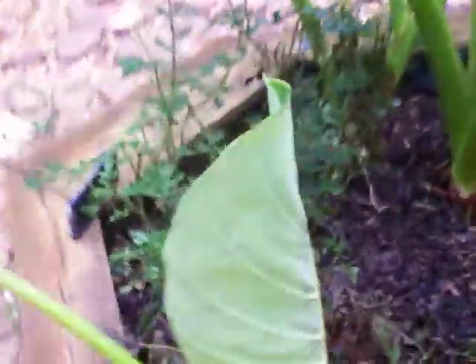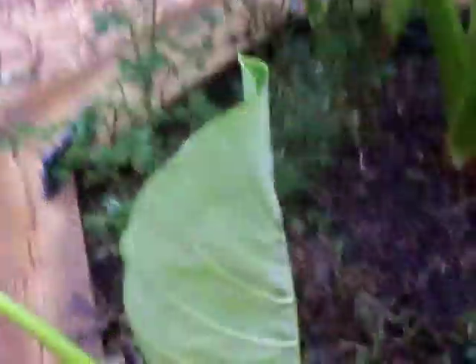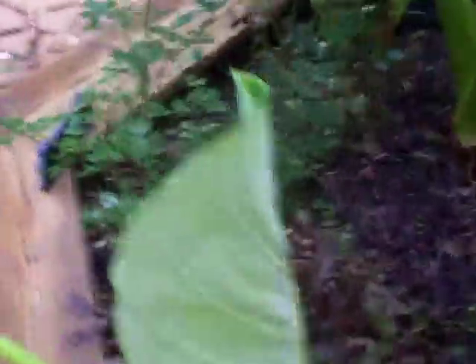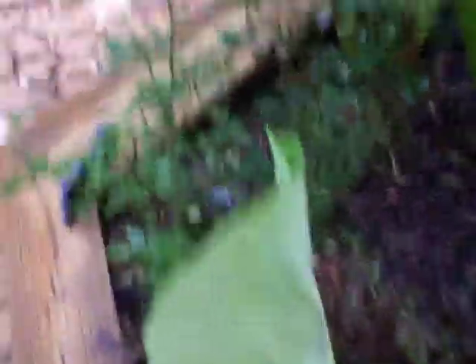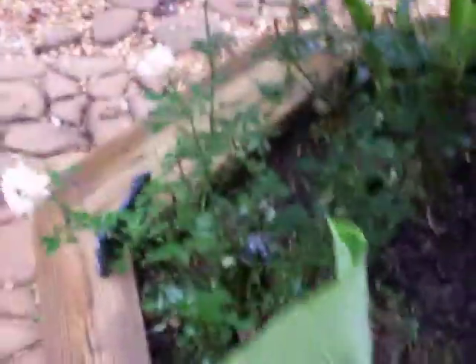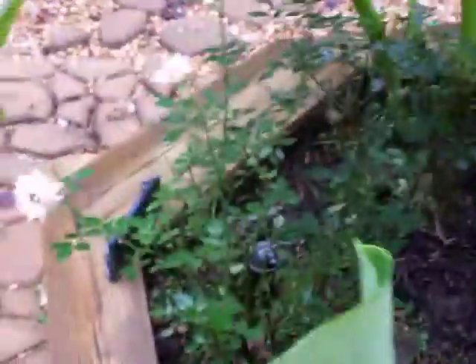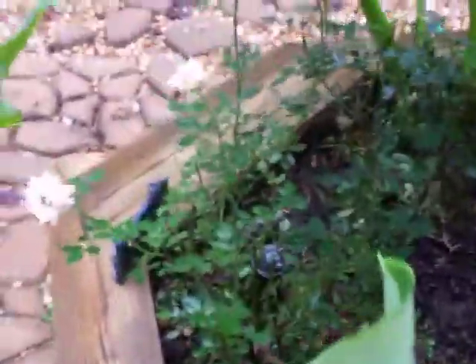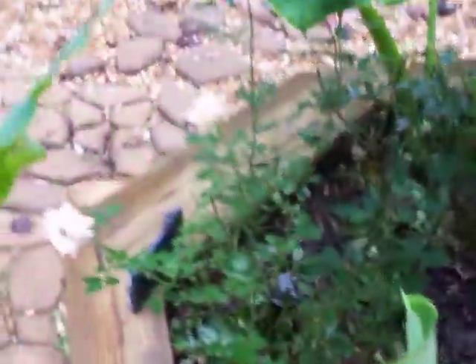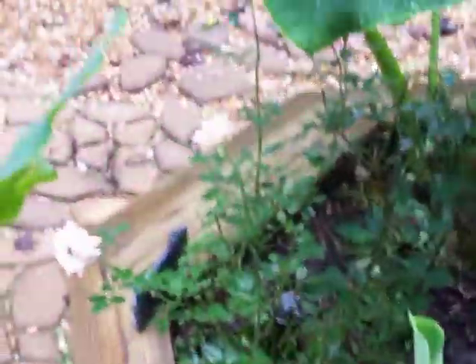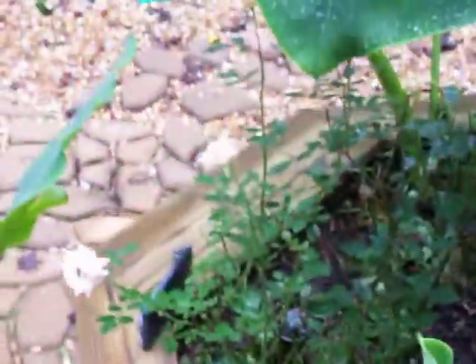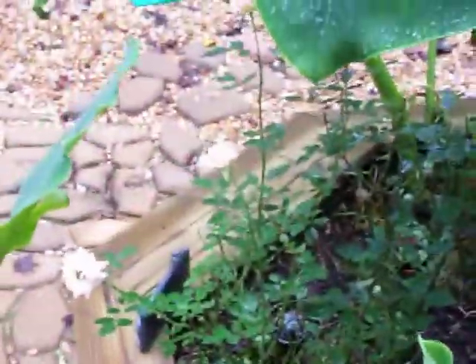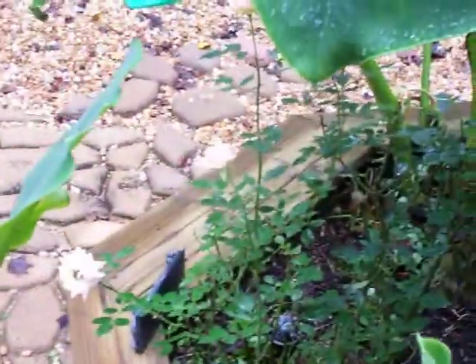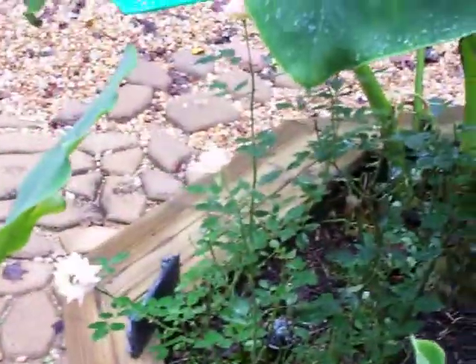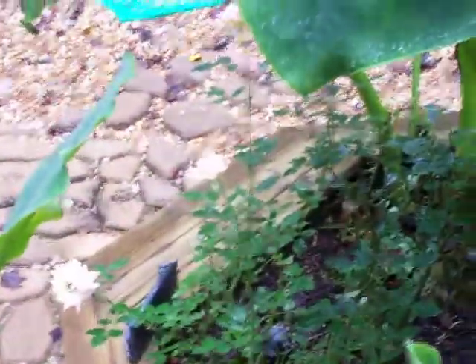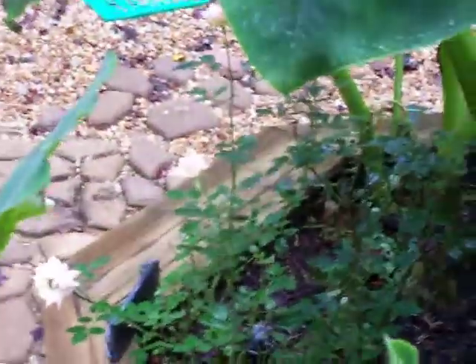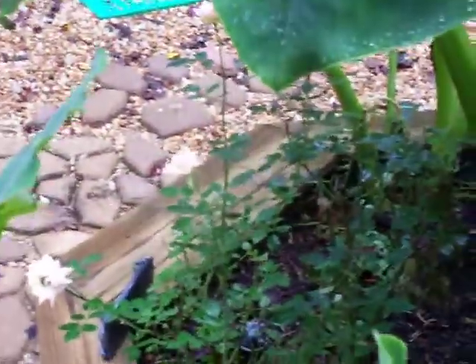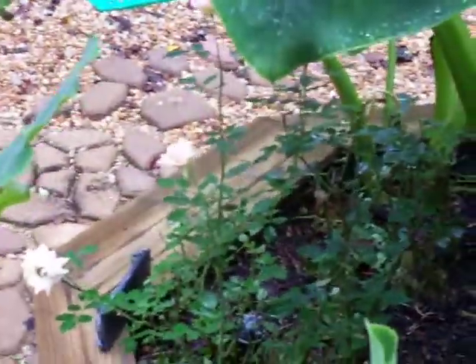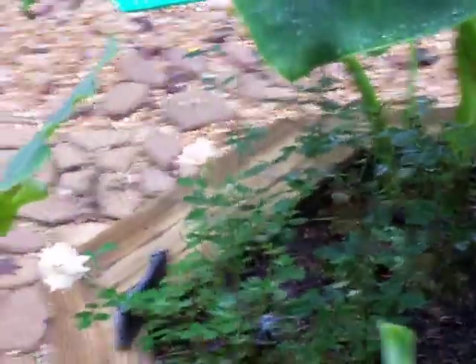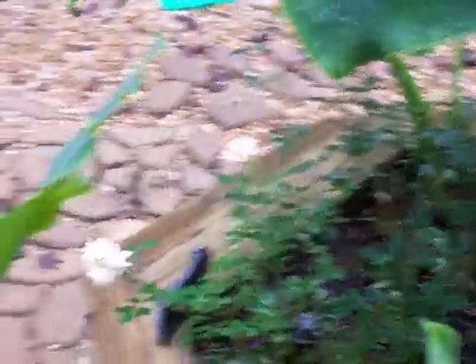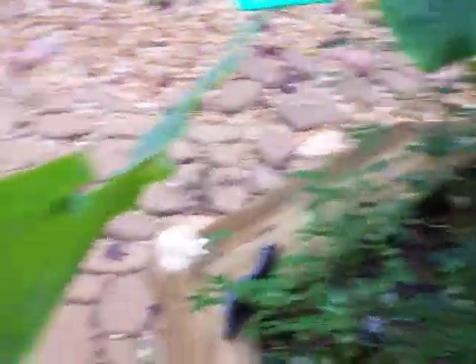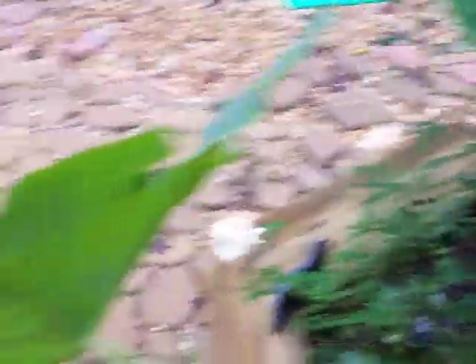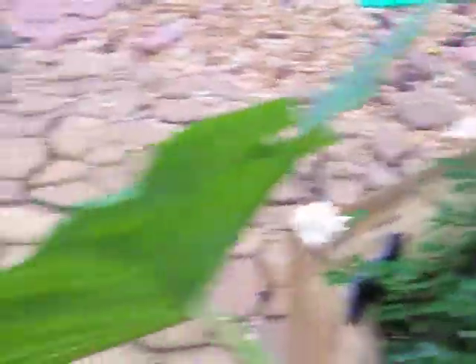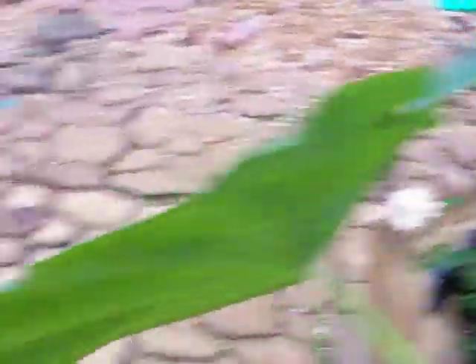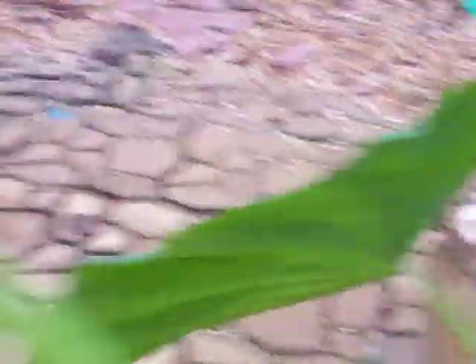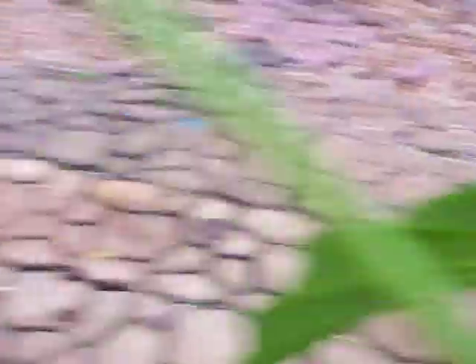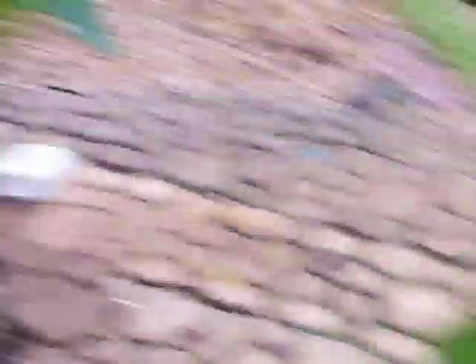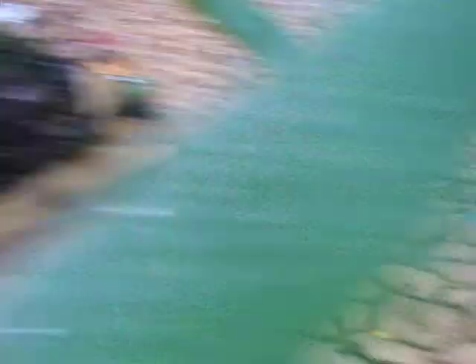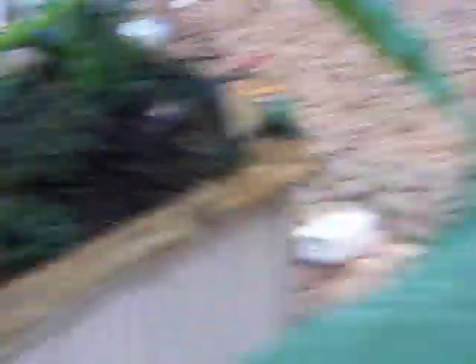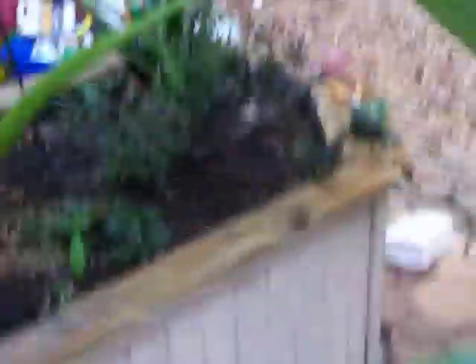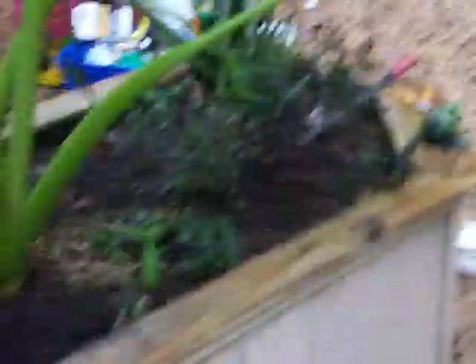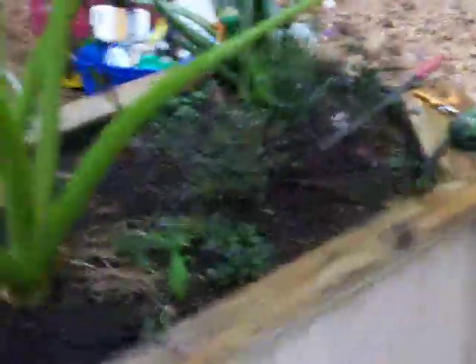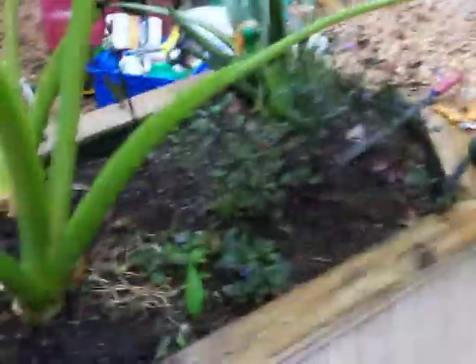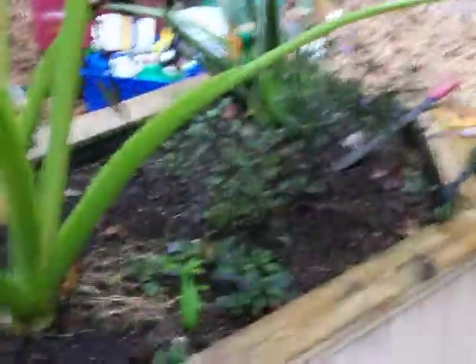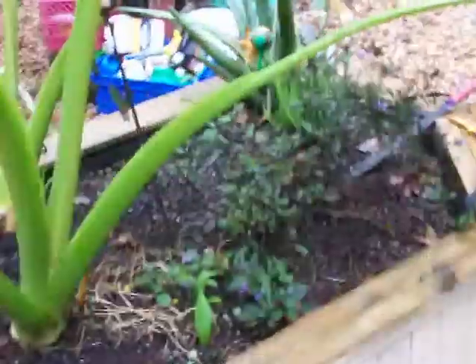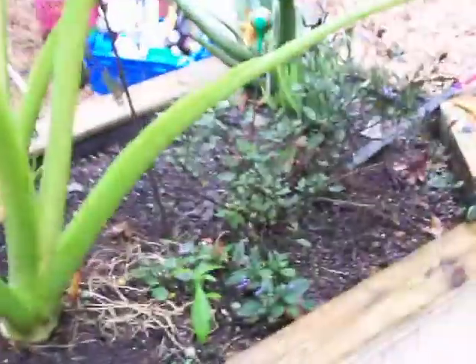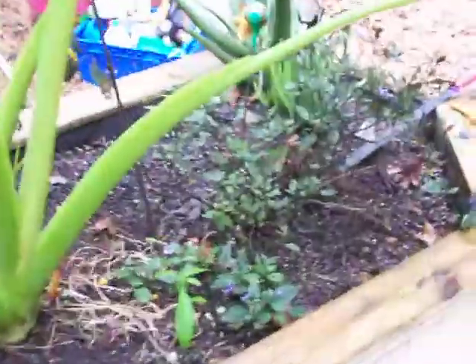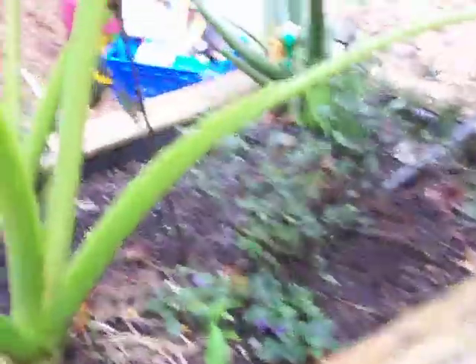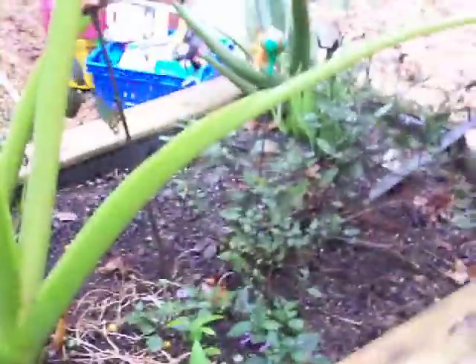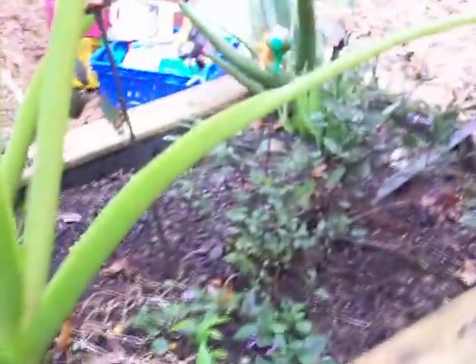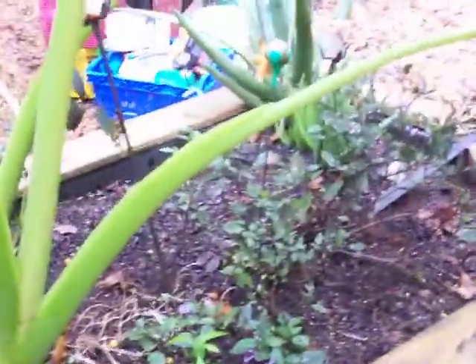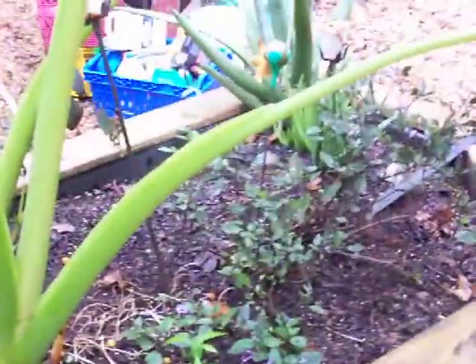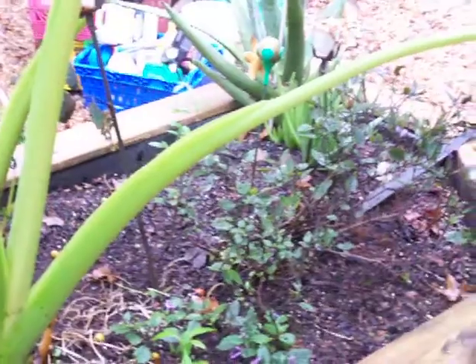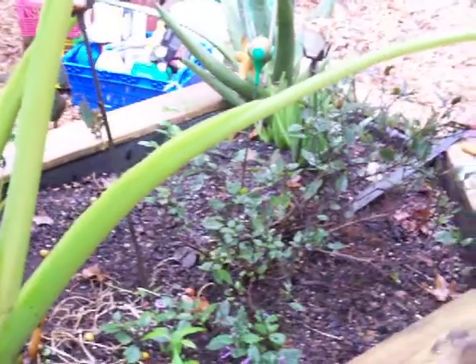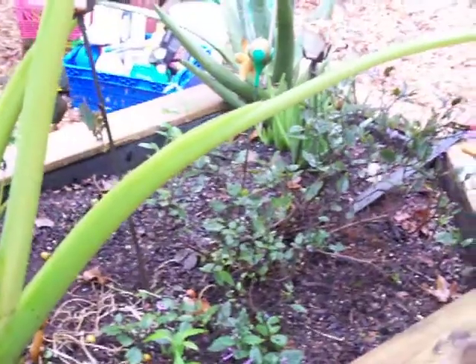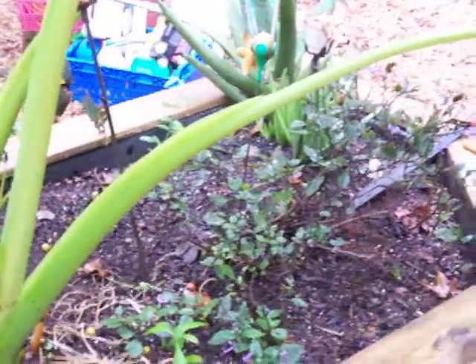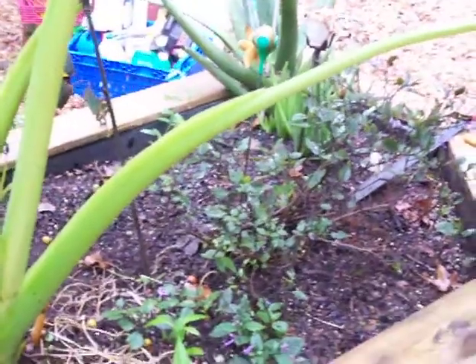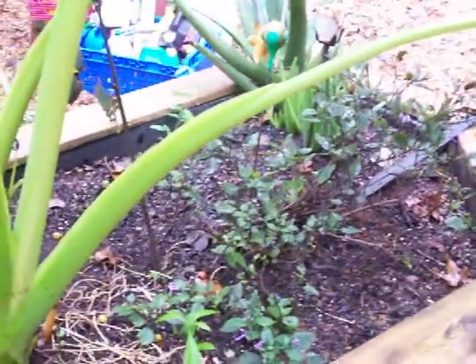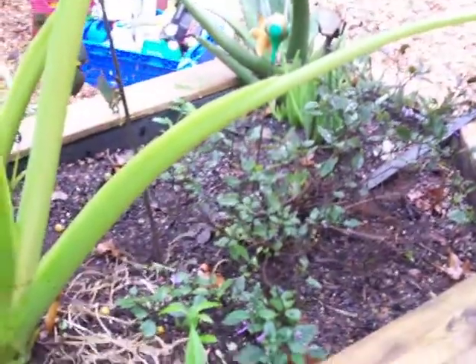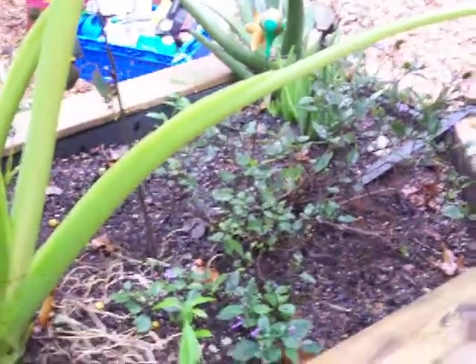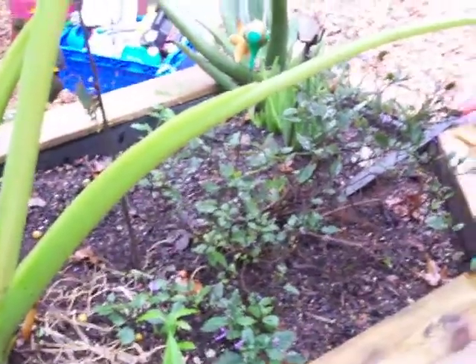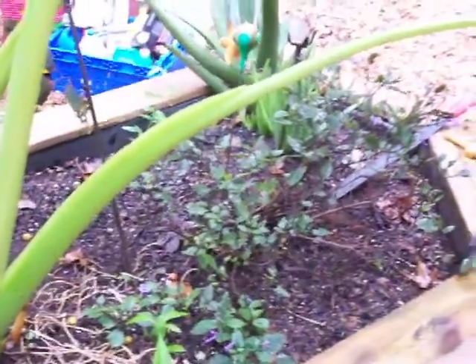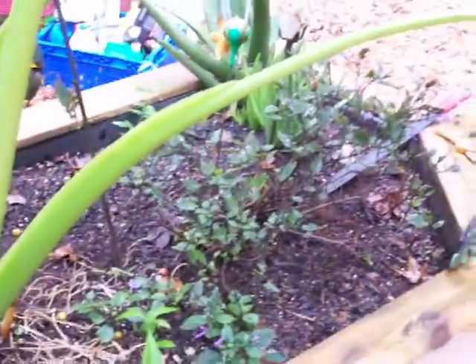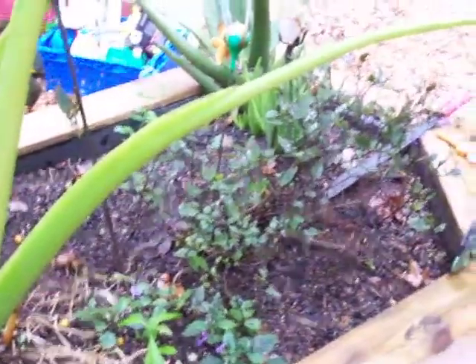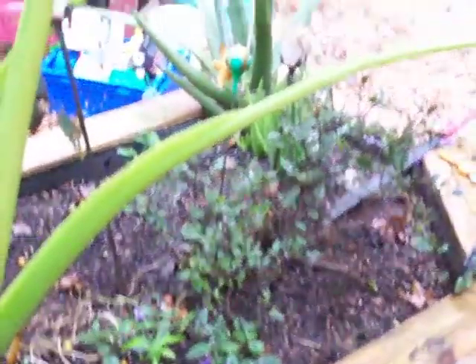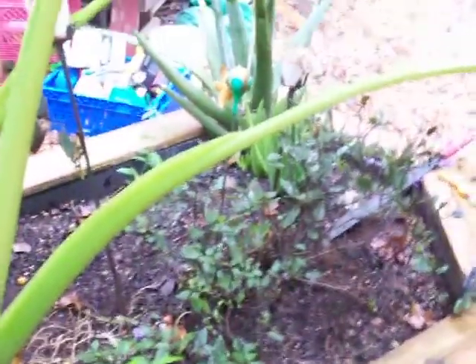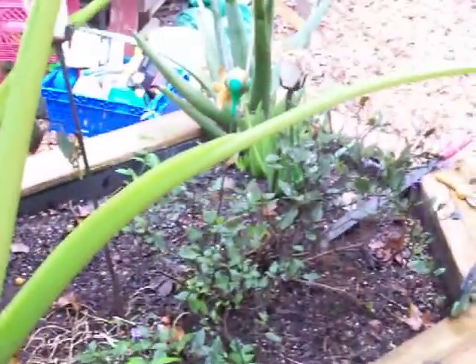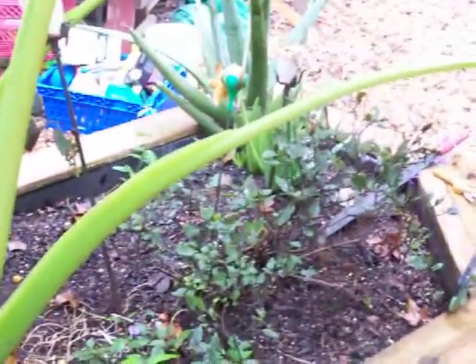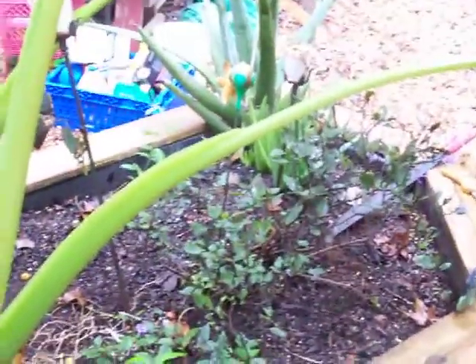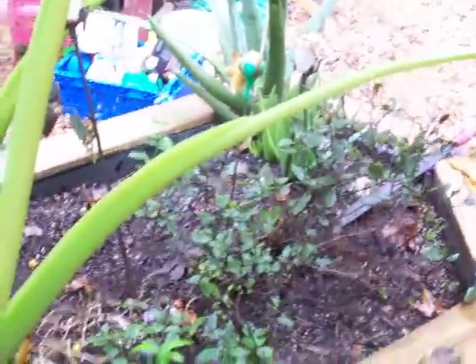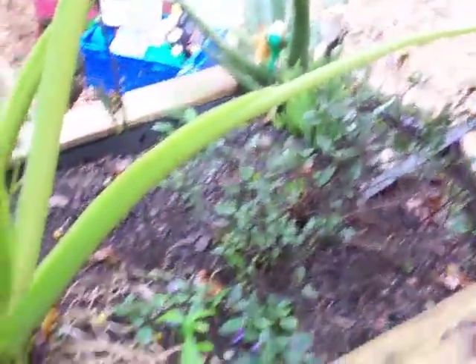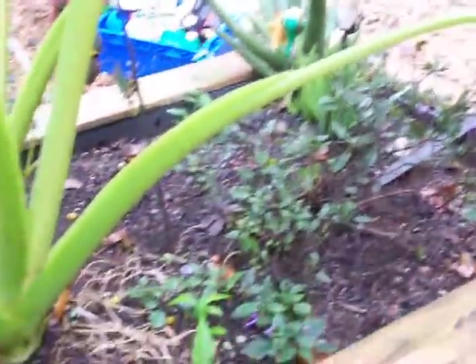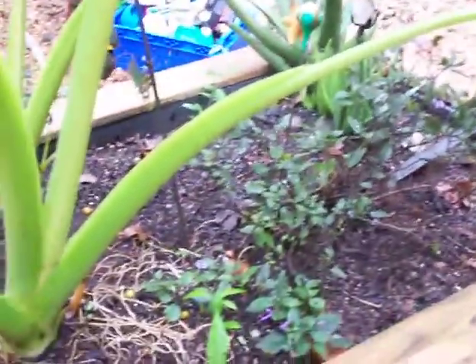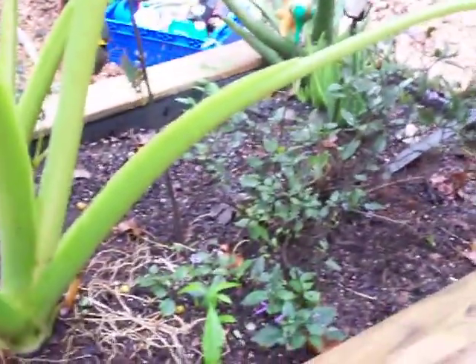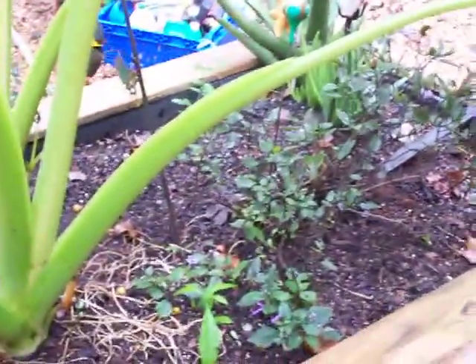And the roses — doing okay. Laura's plant. Hummingbirds like them too.